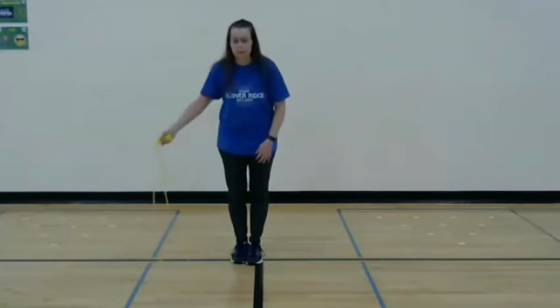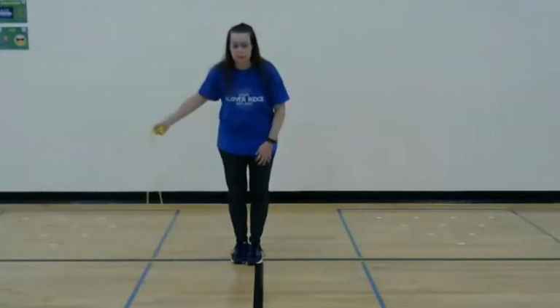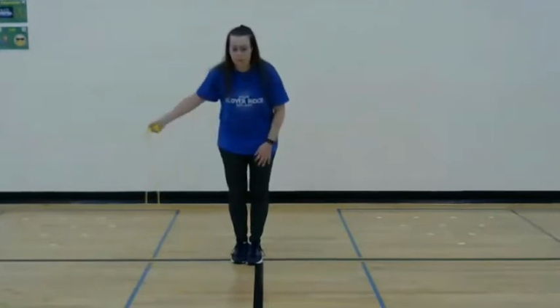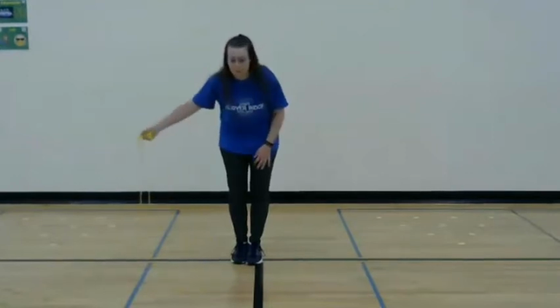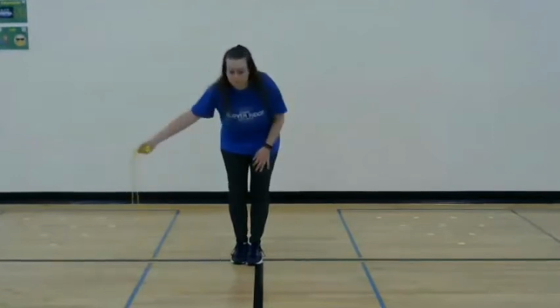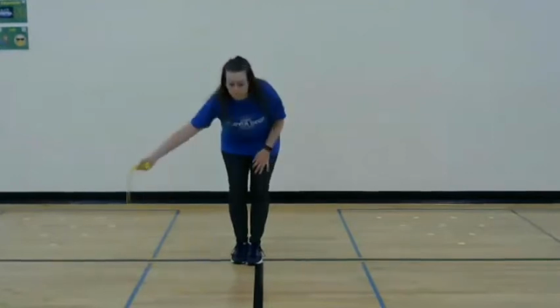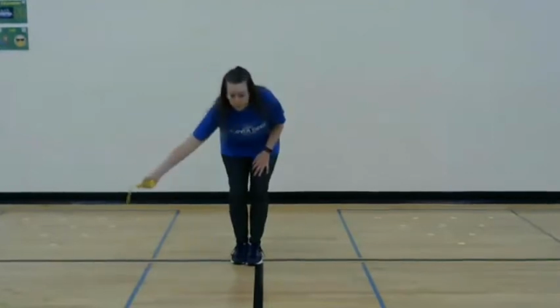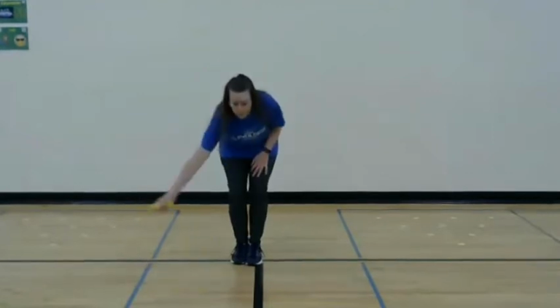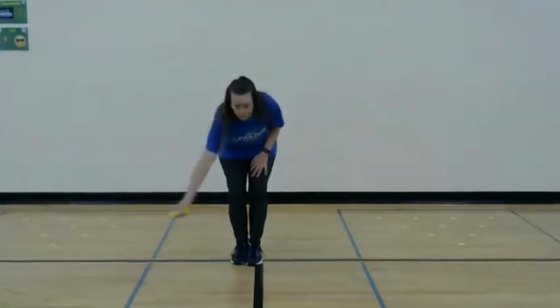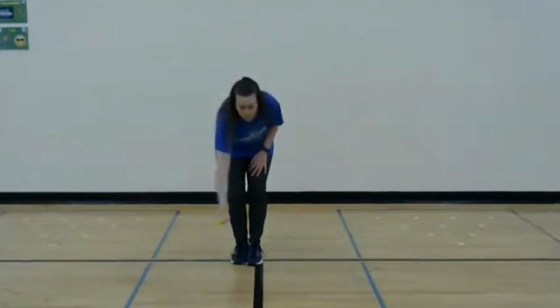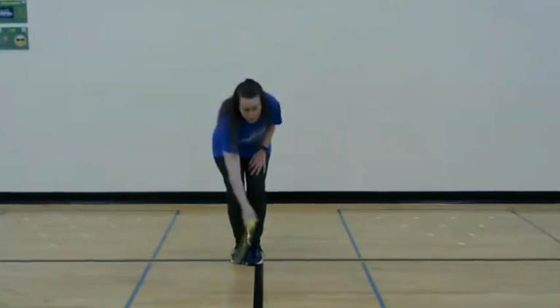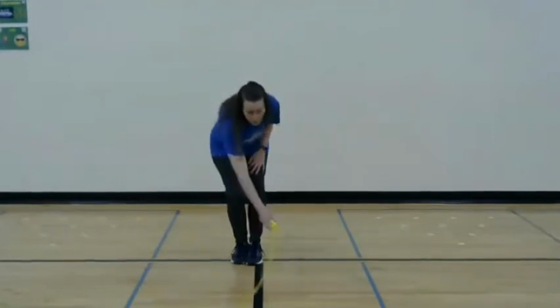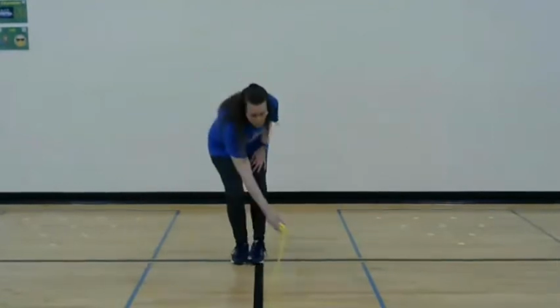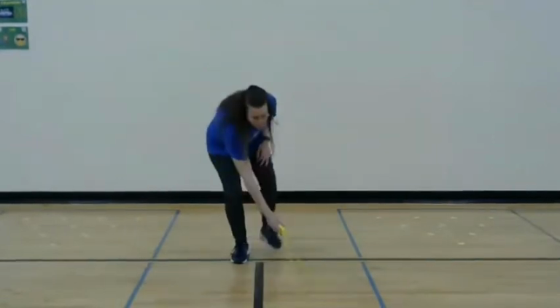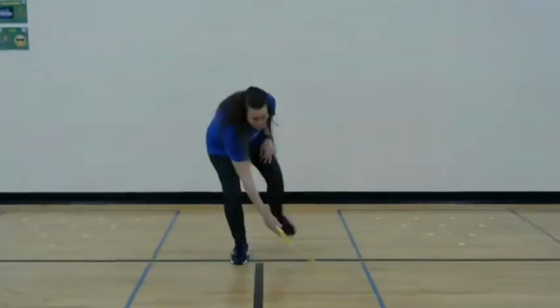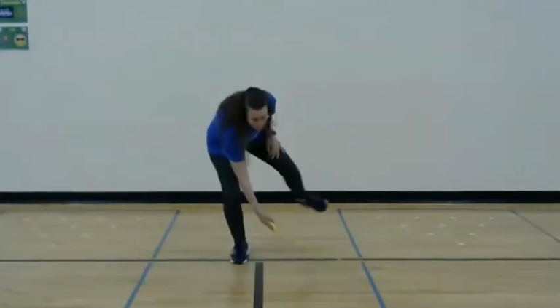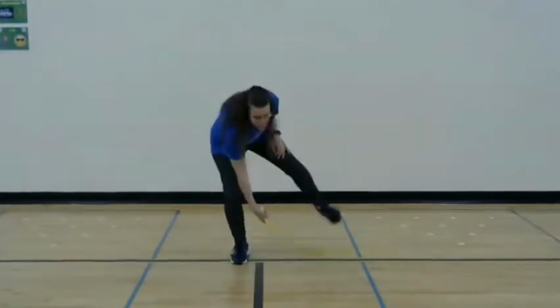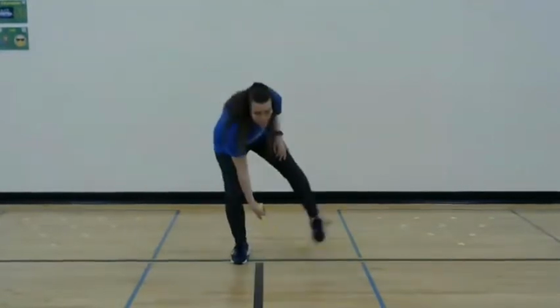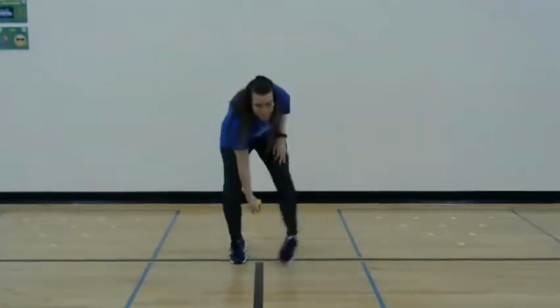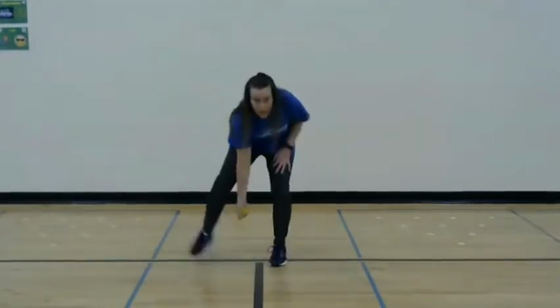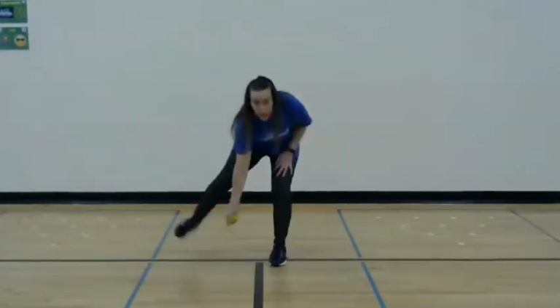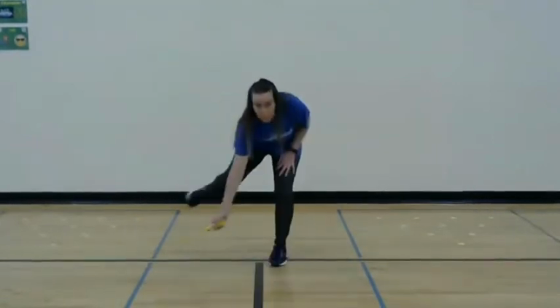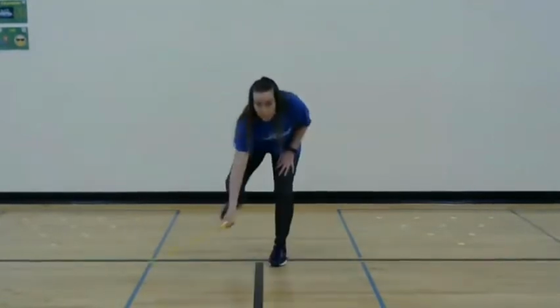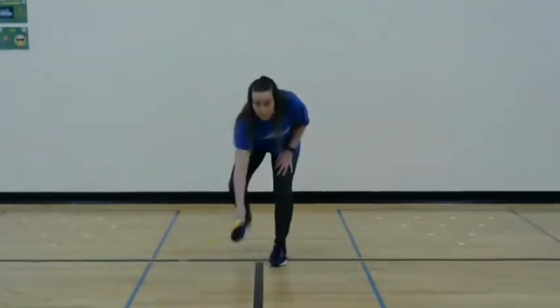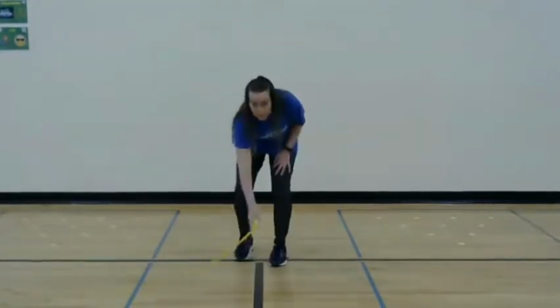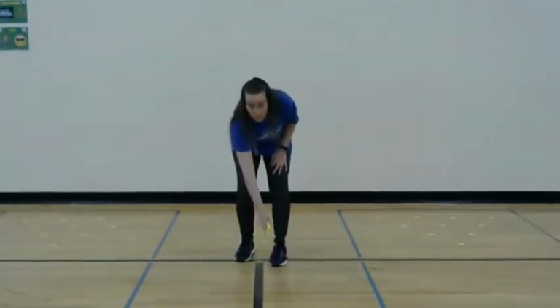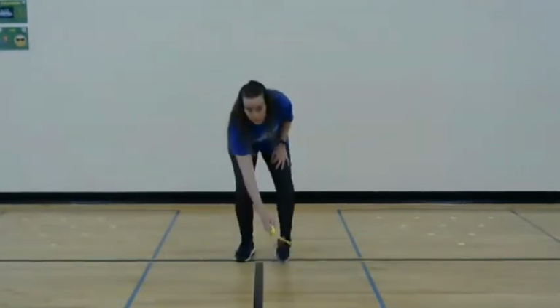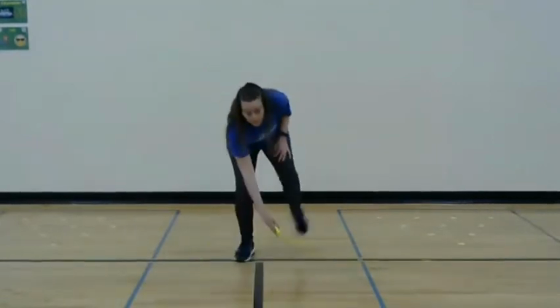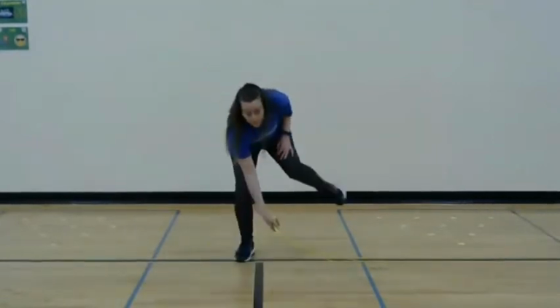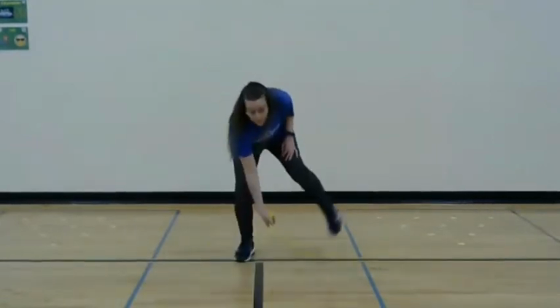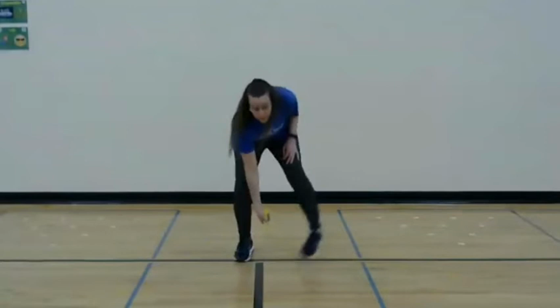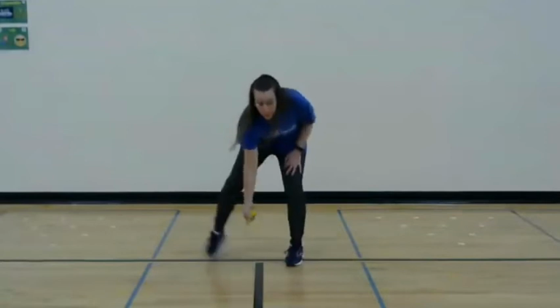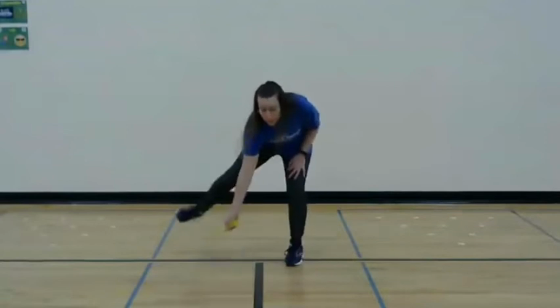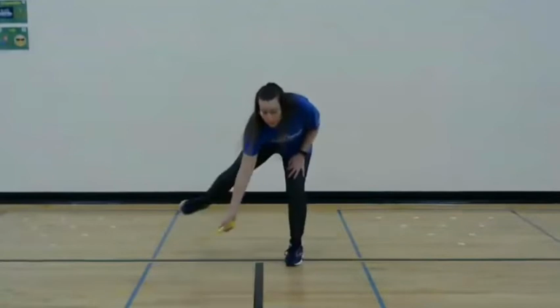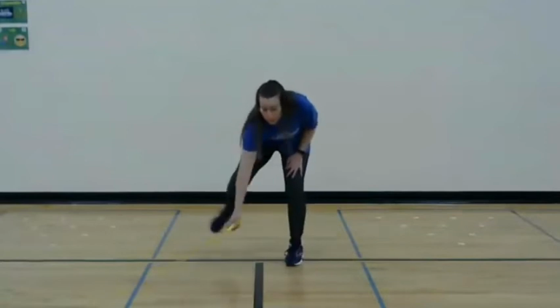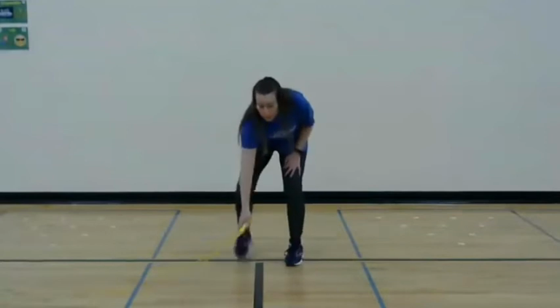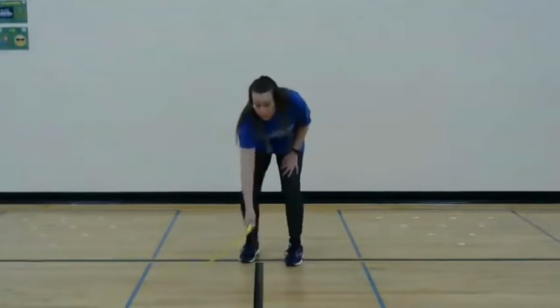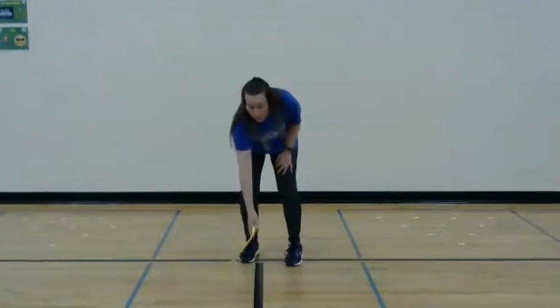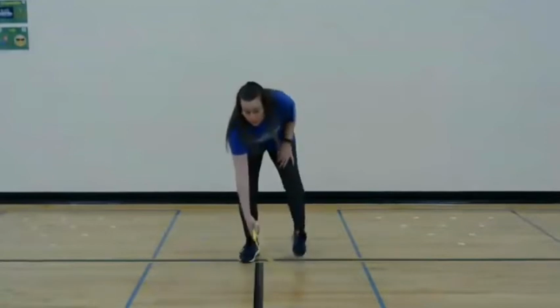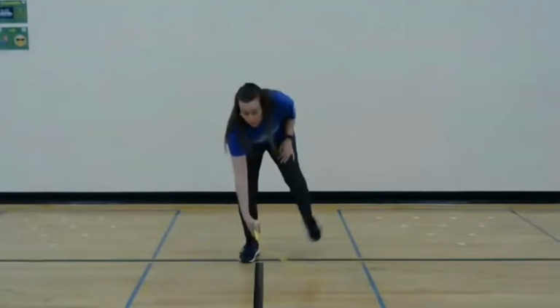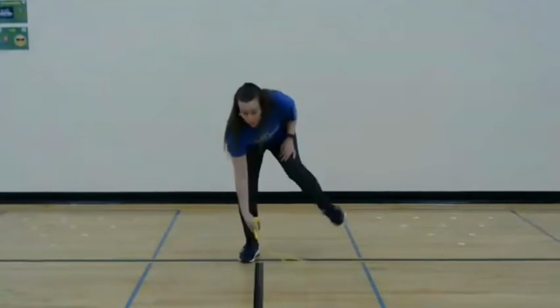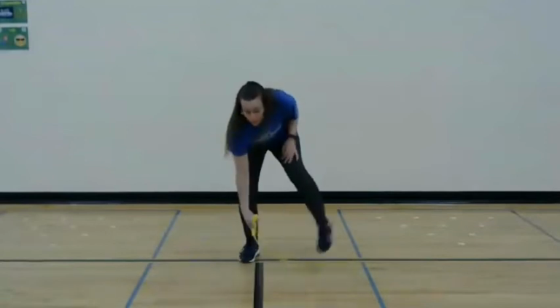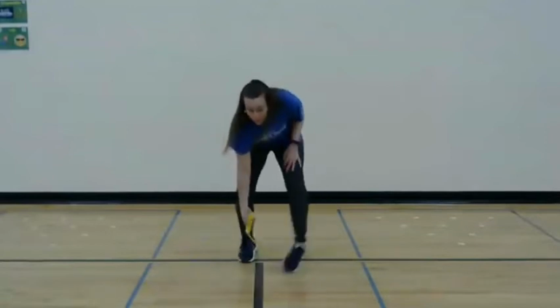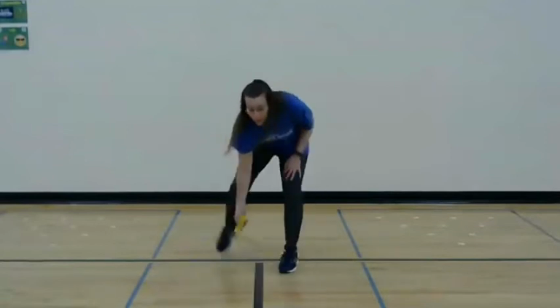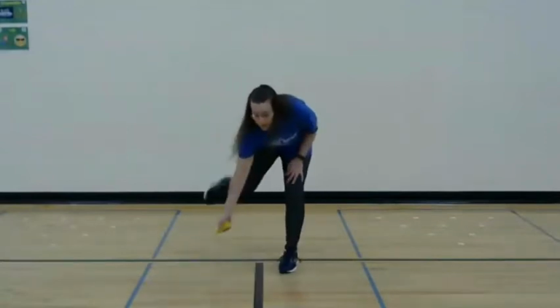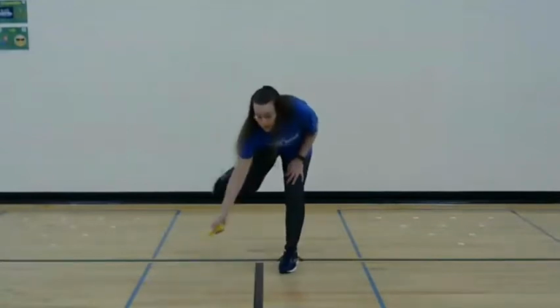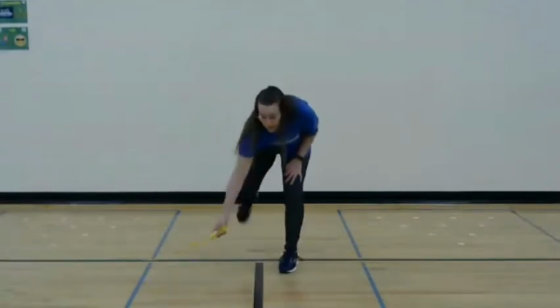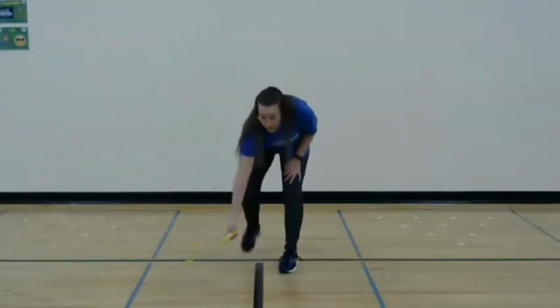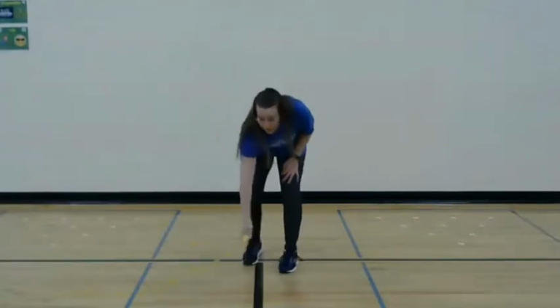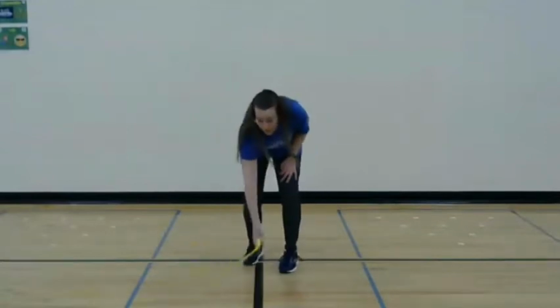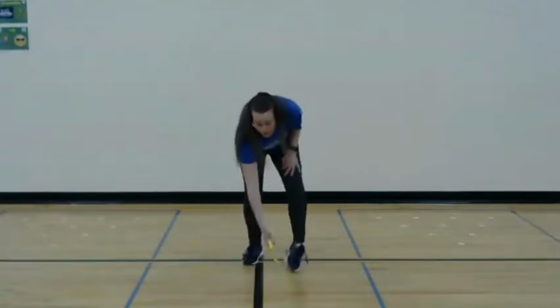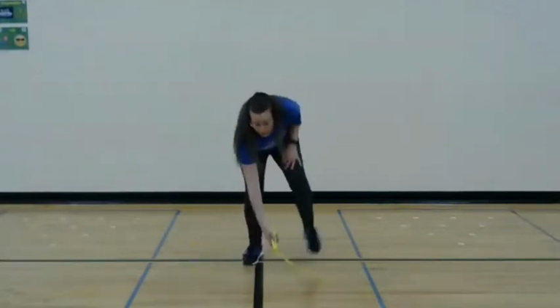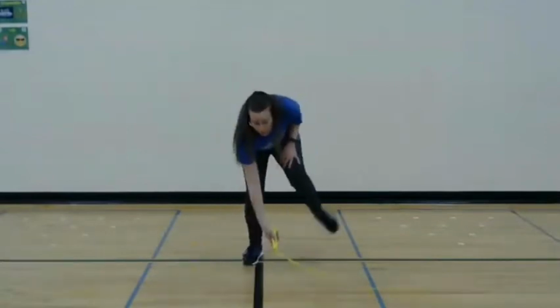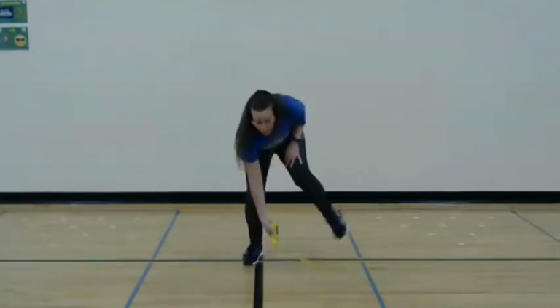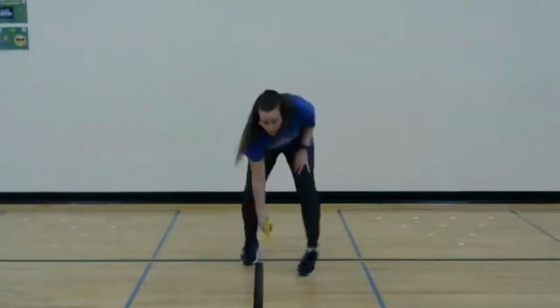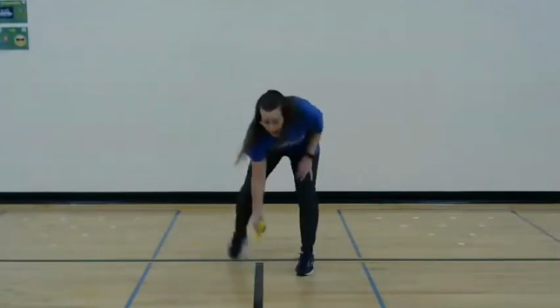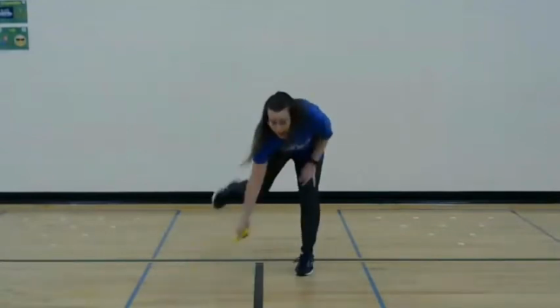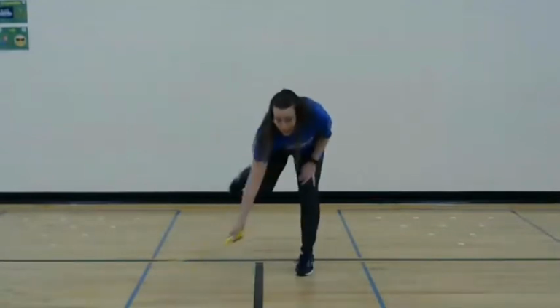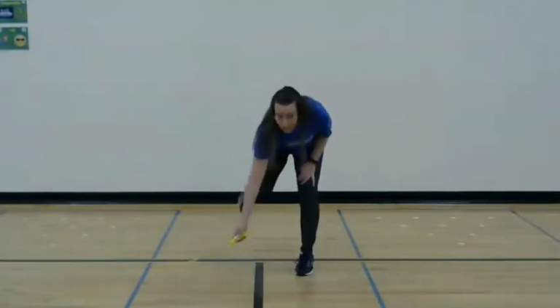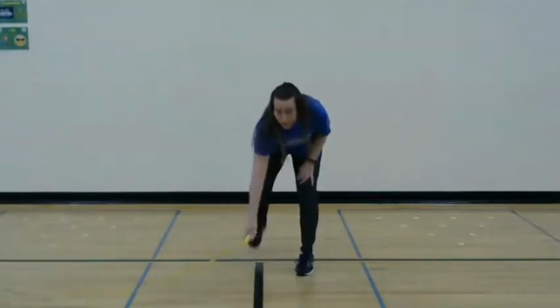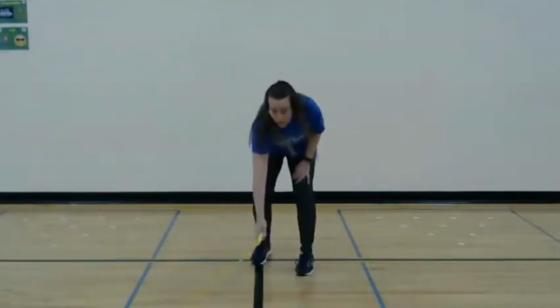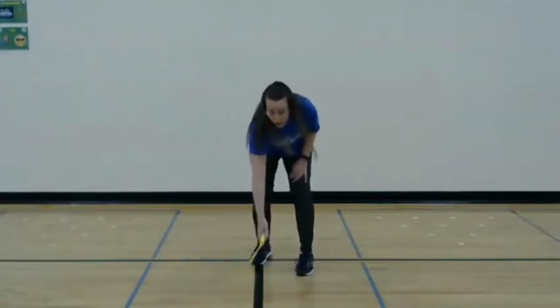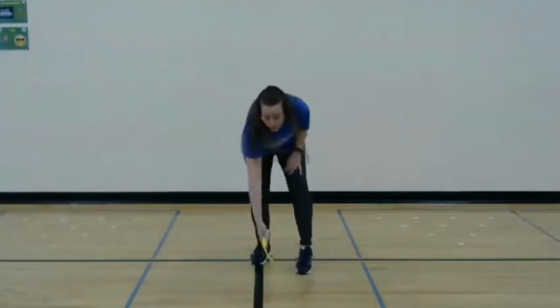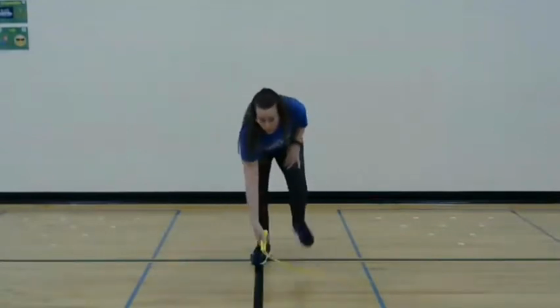So I'm going to swing it around and step. Now I'm going to add the jump.